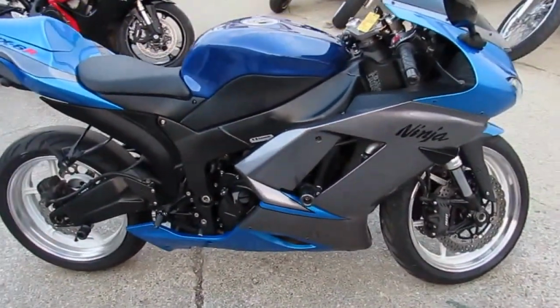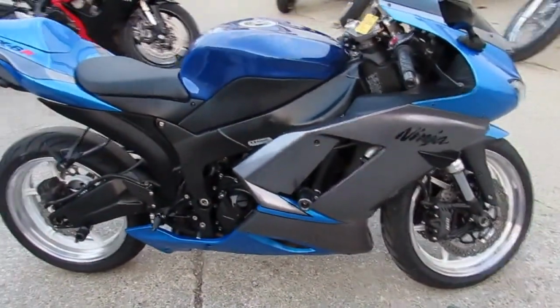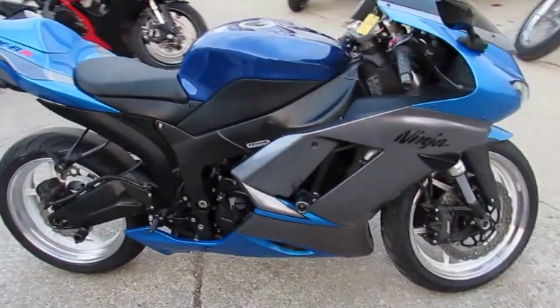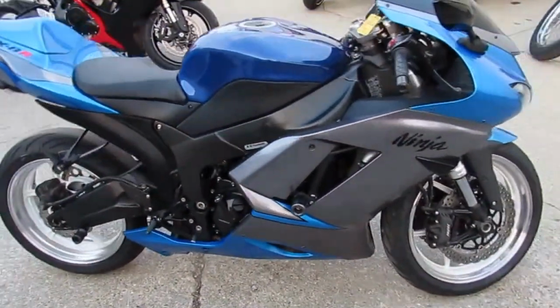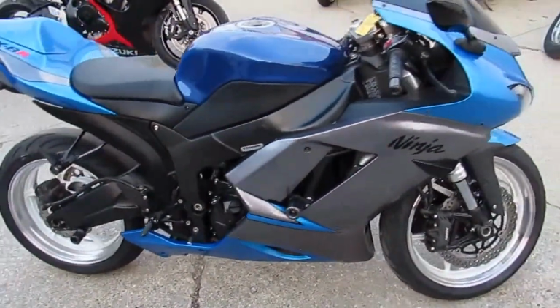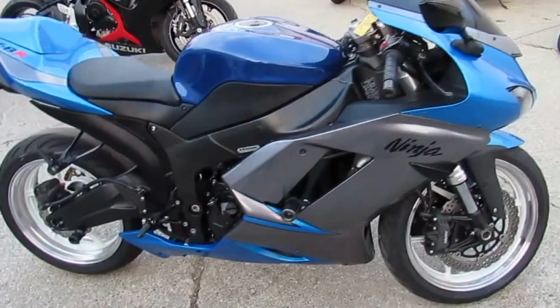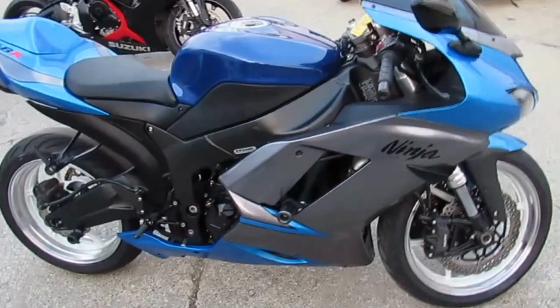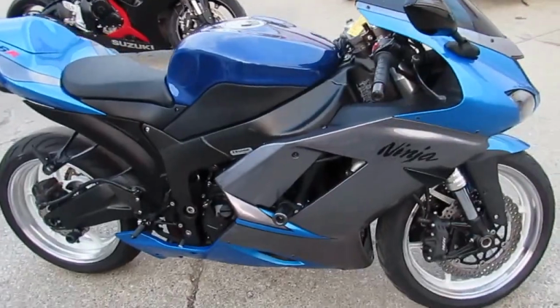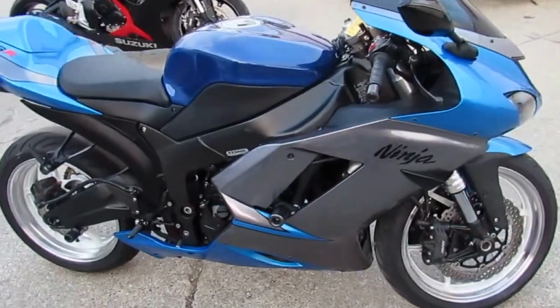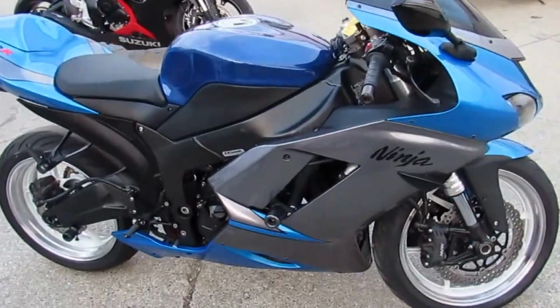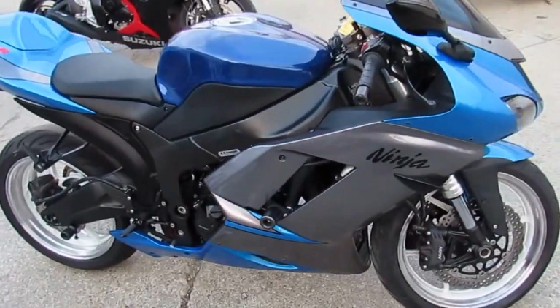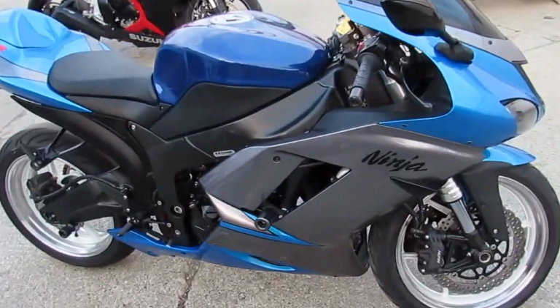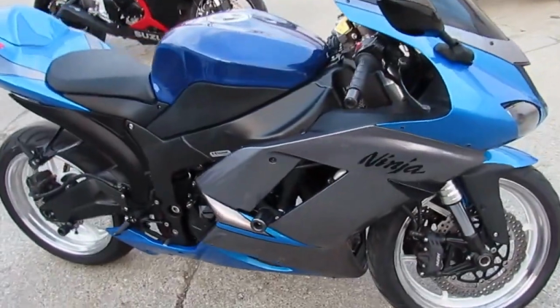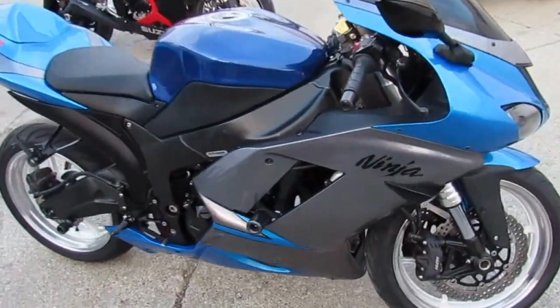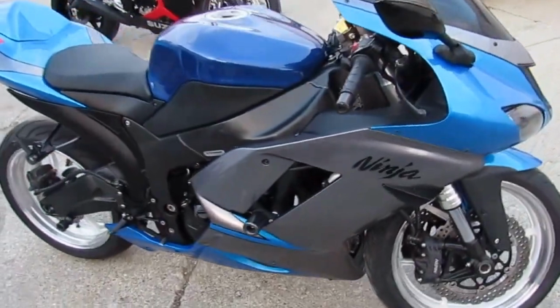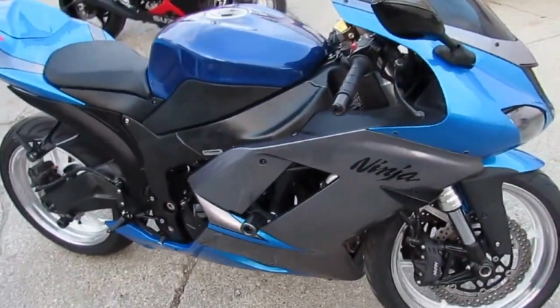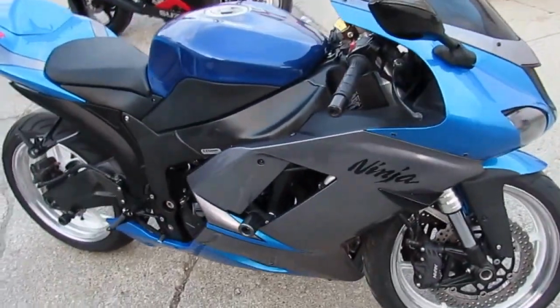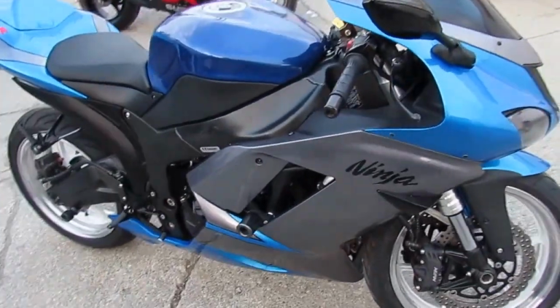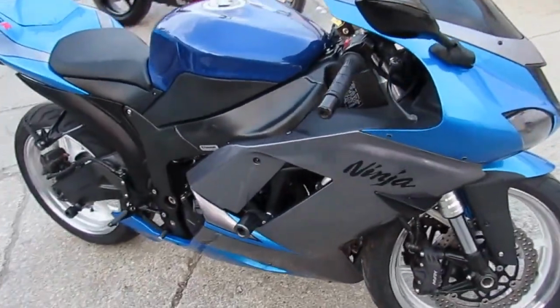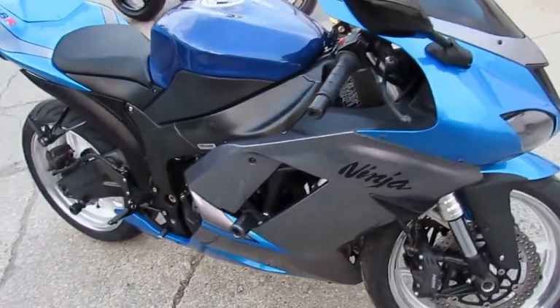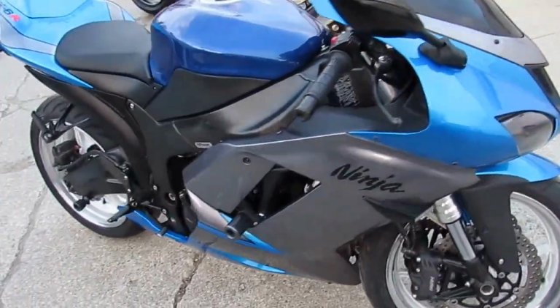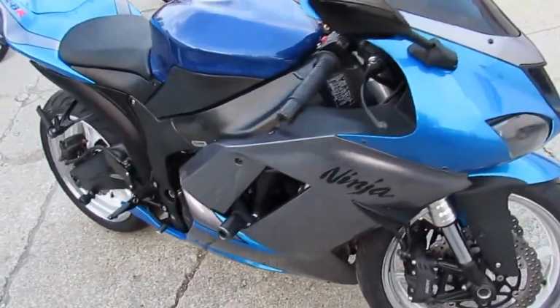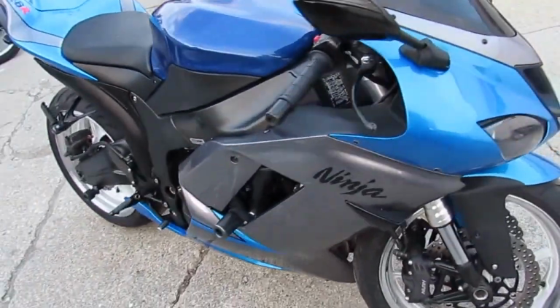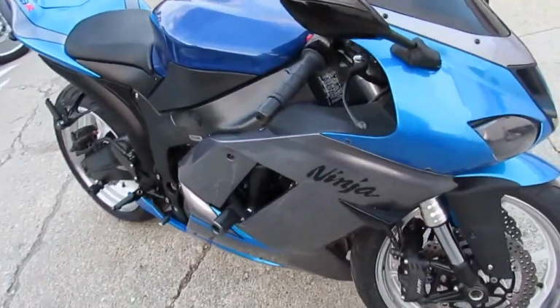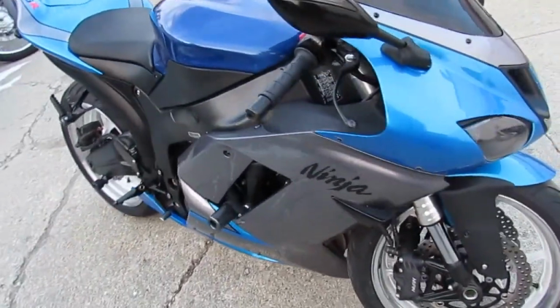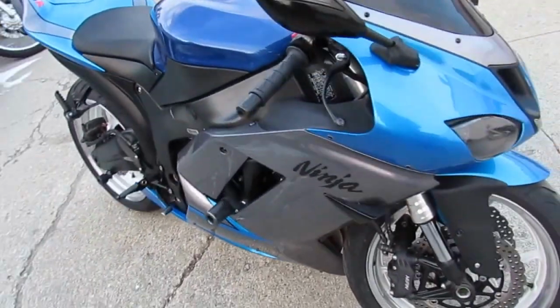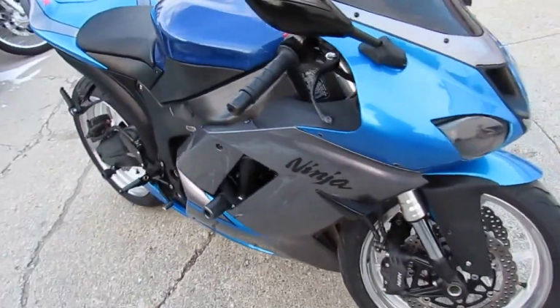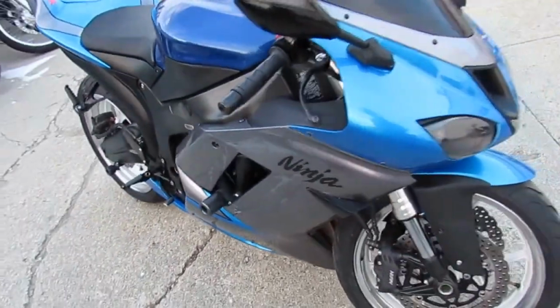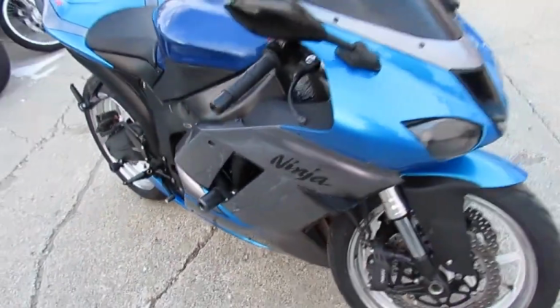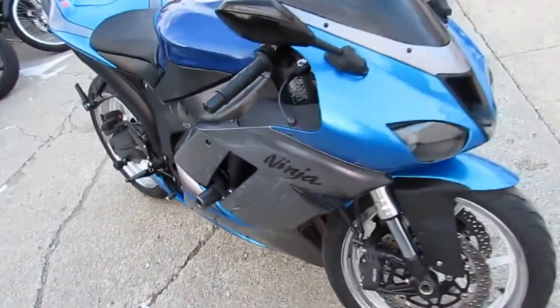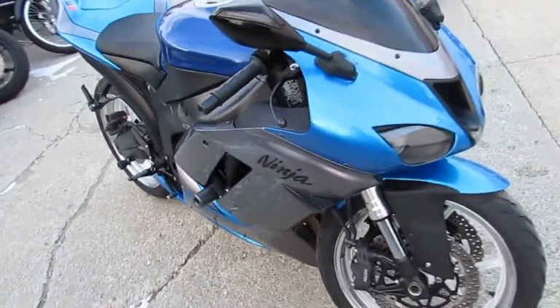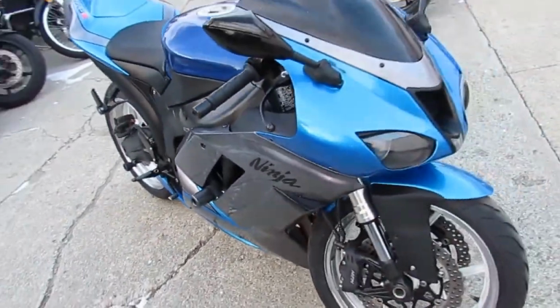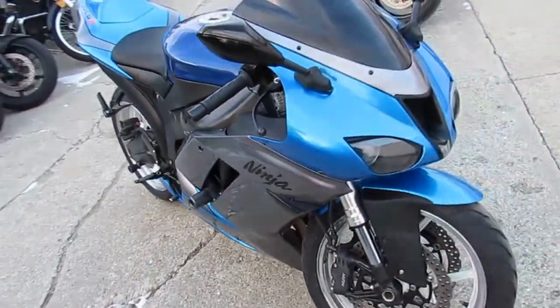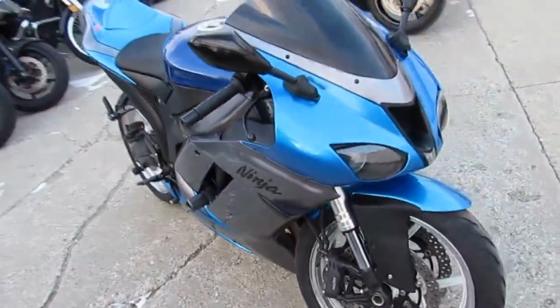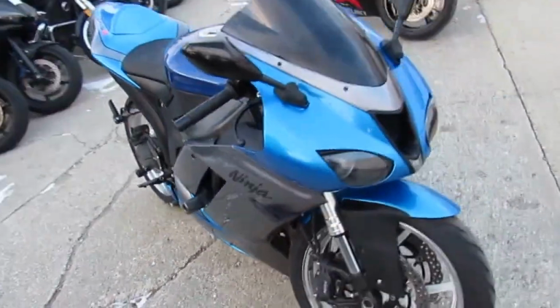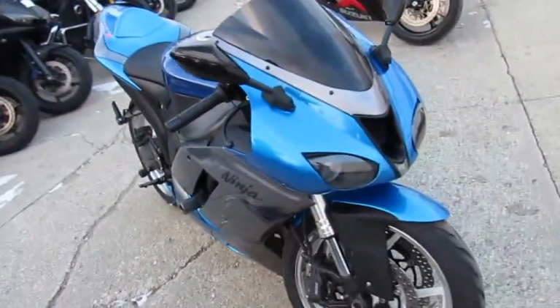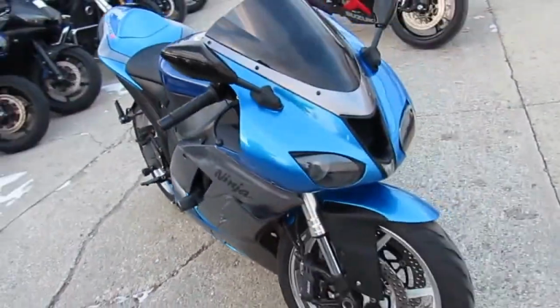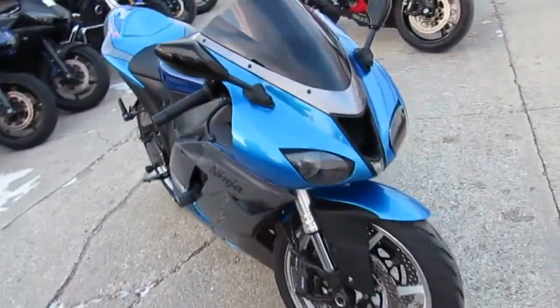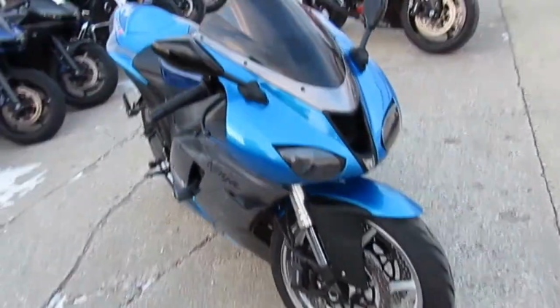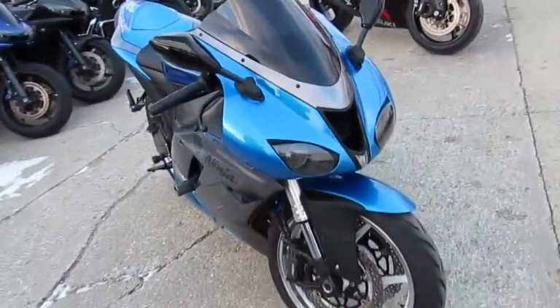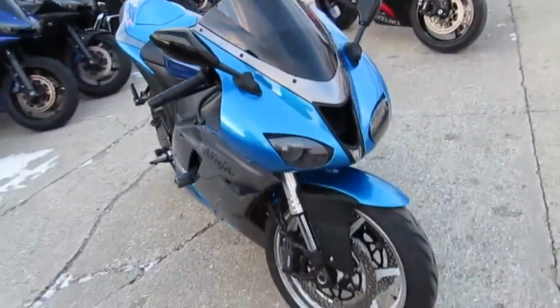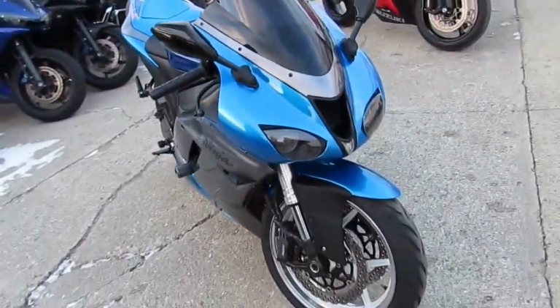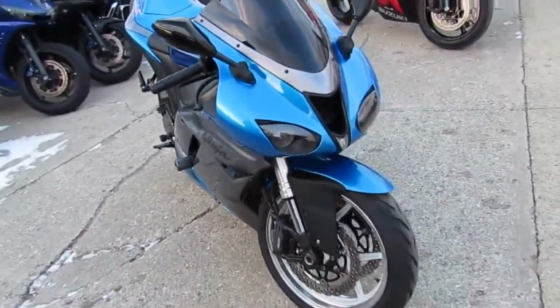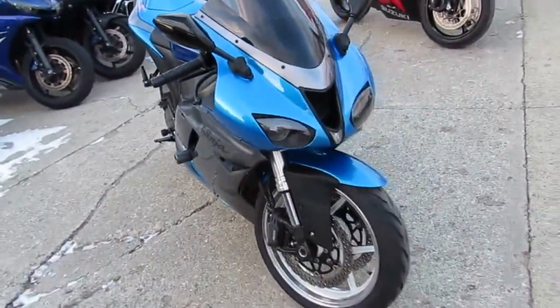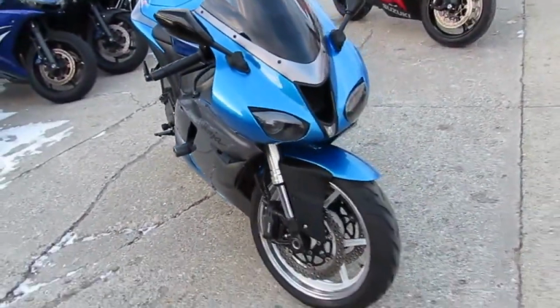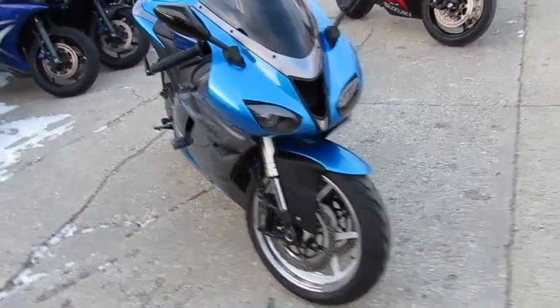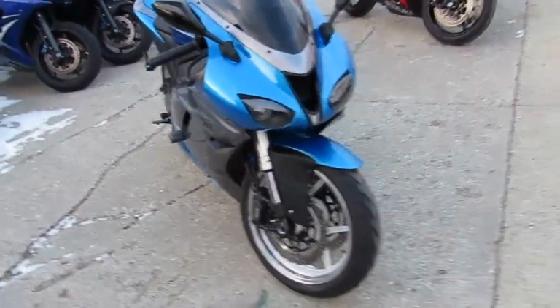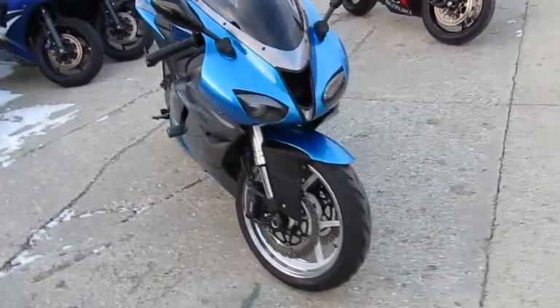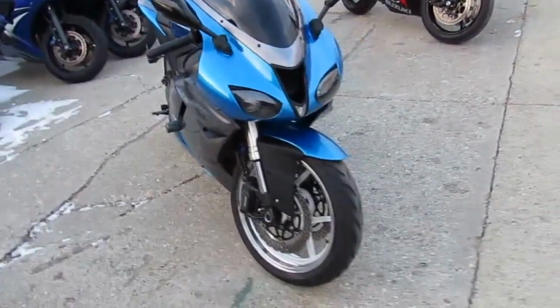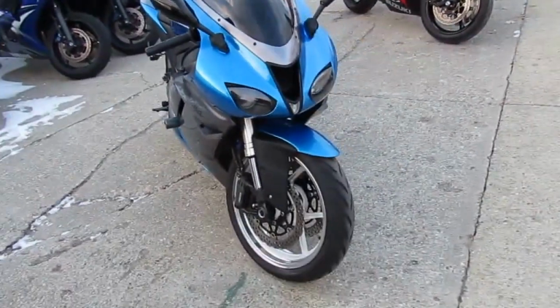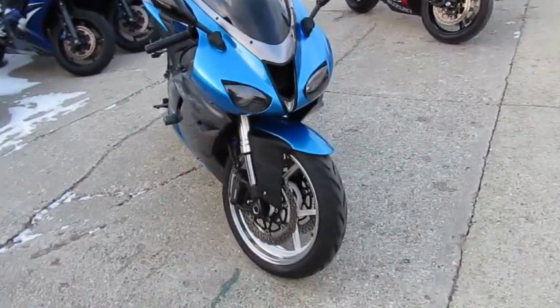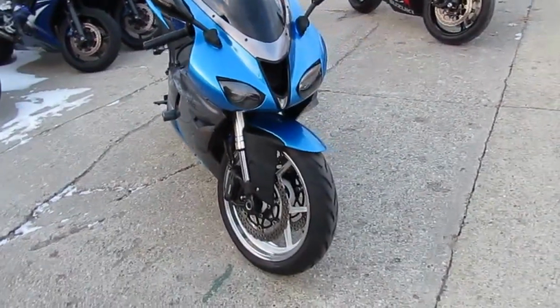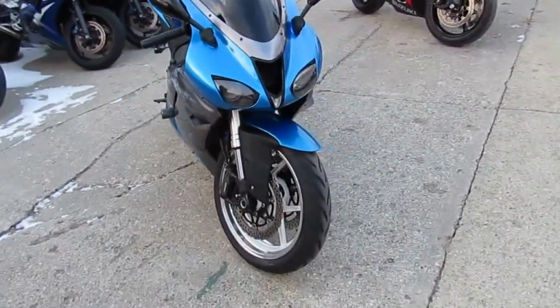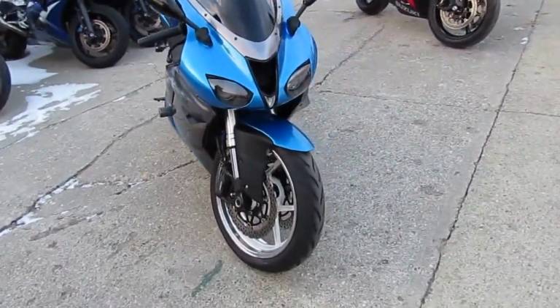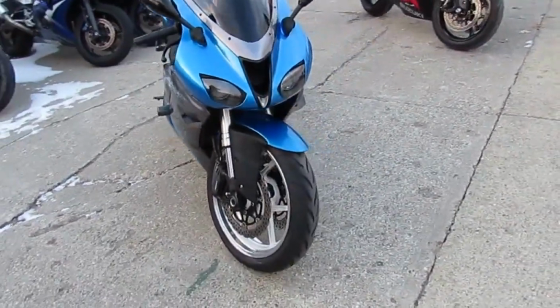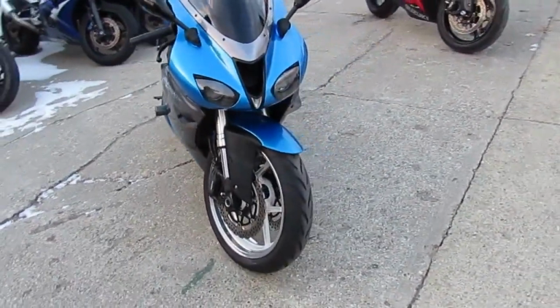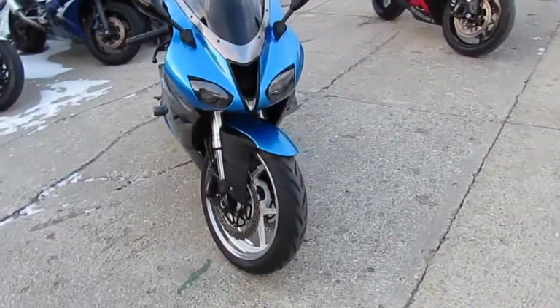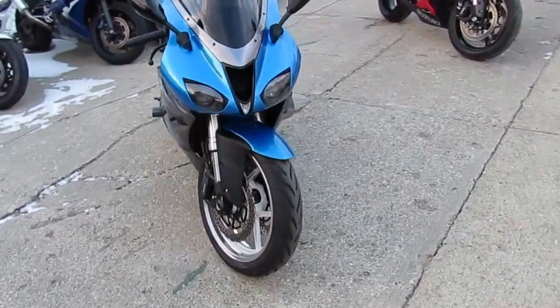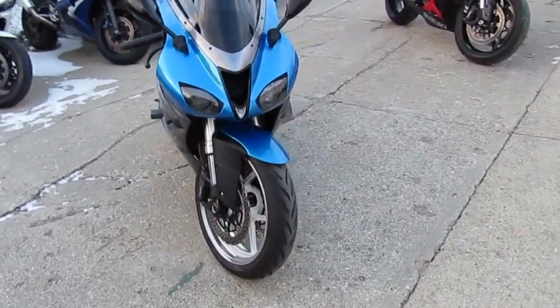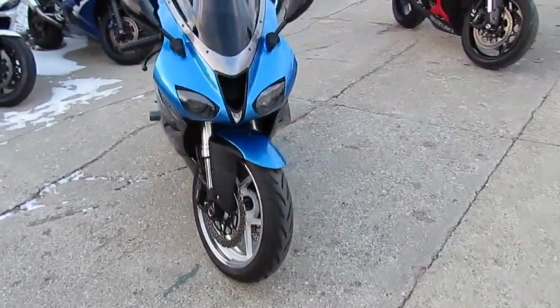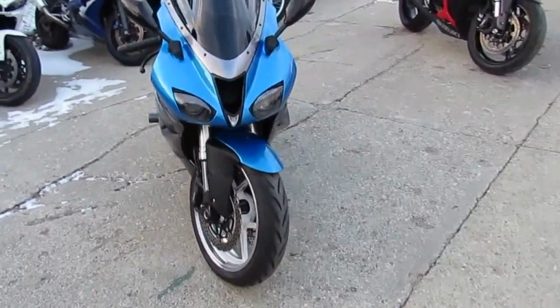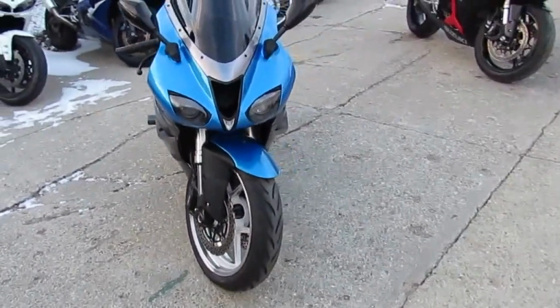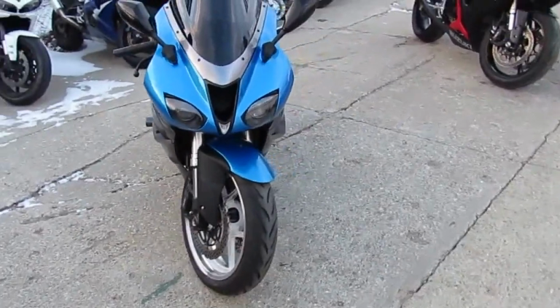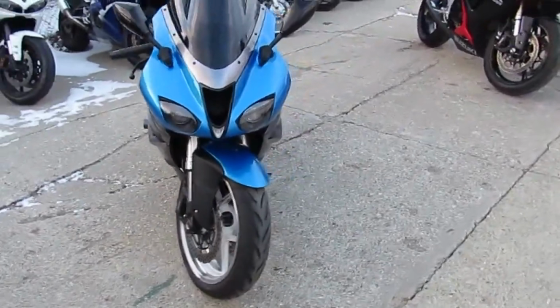With a blacked out windscreen, frame sliders, fender eliminator kit, and cool color combo — it's awesome.